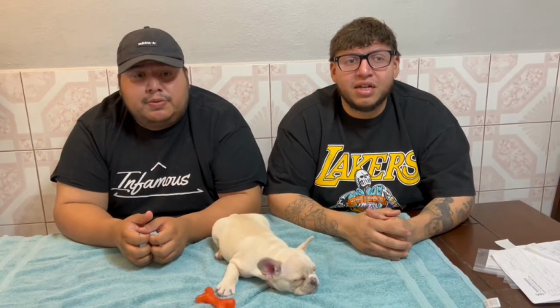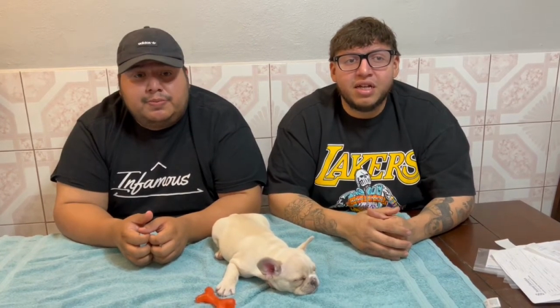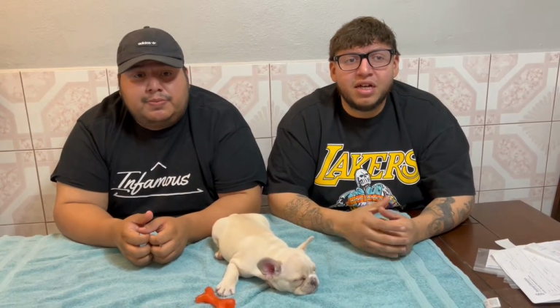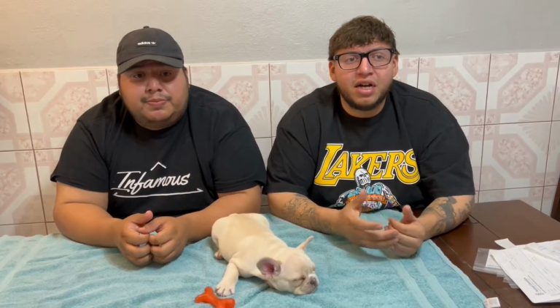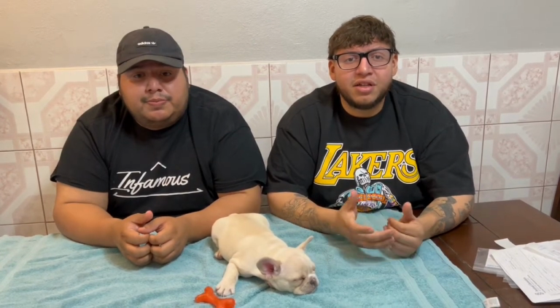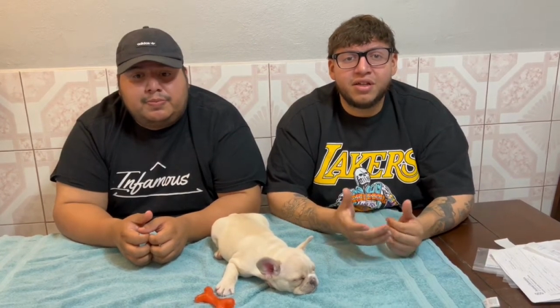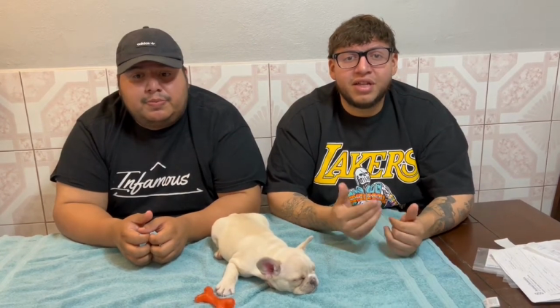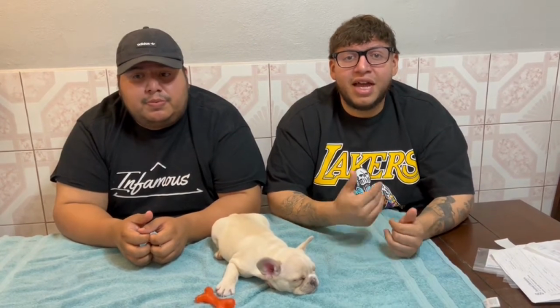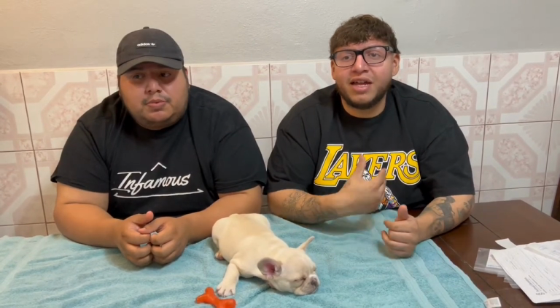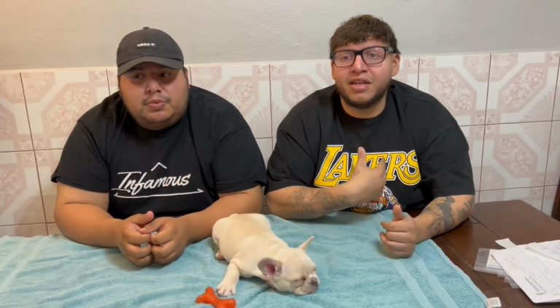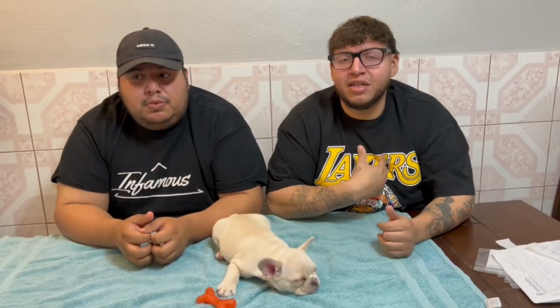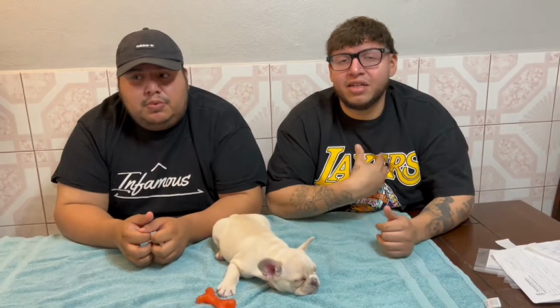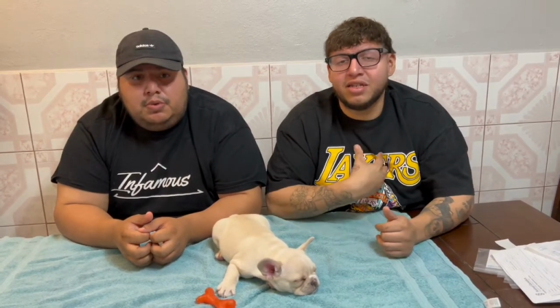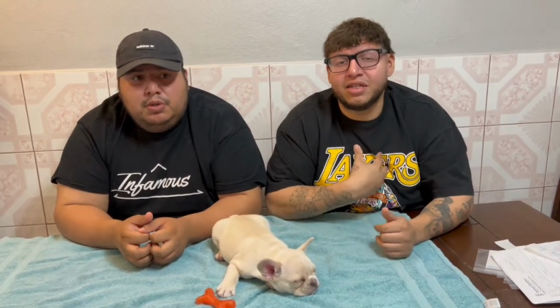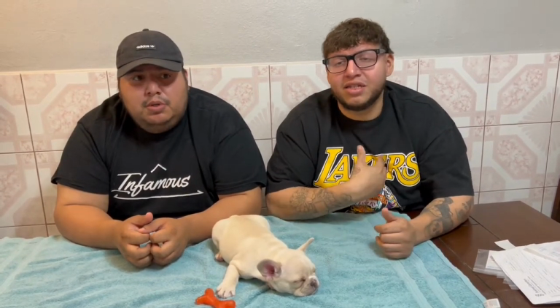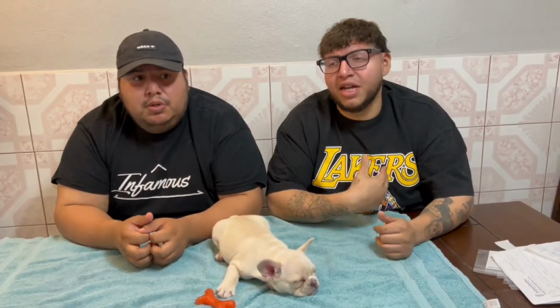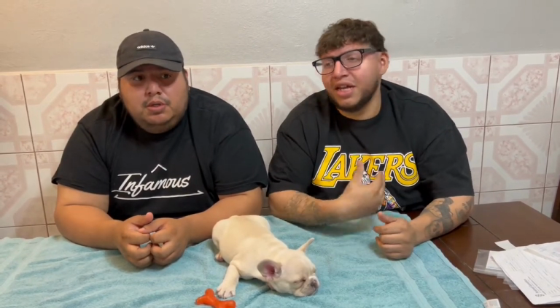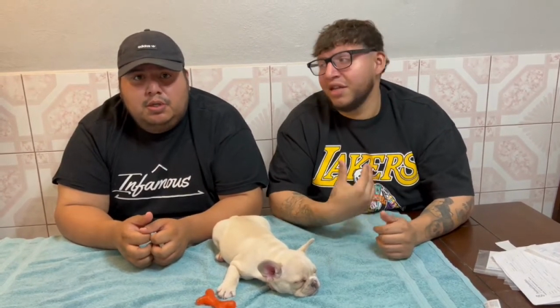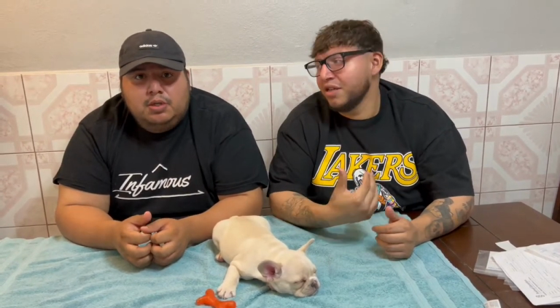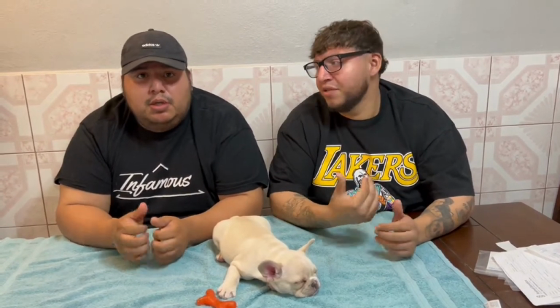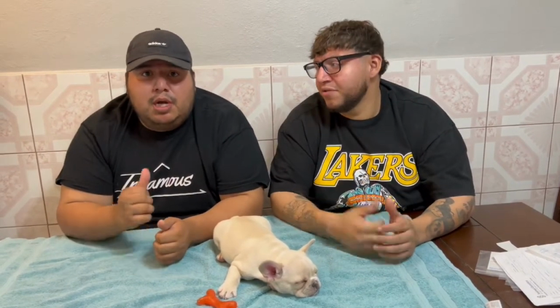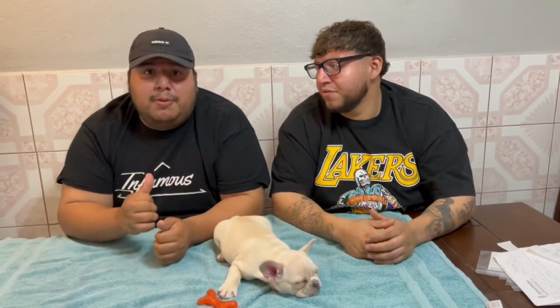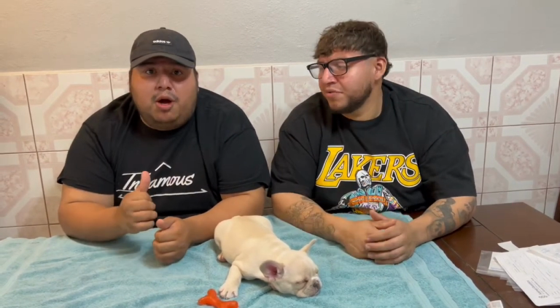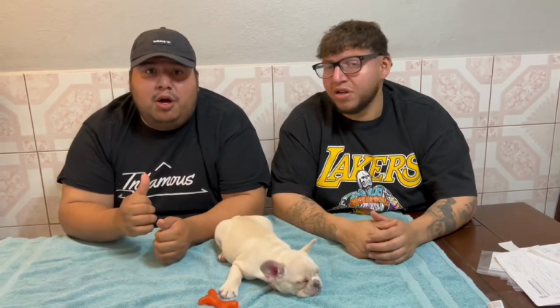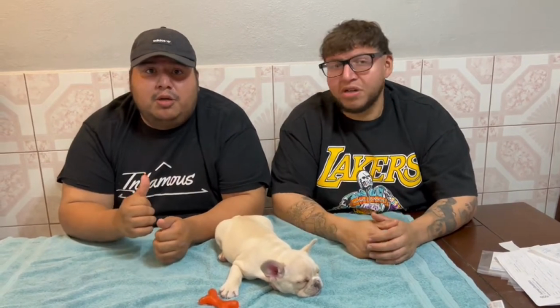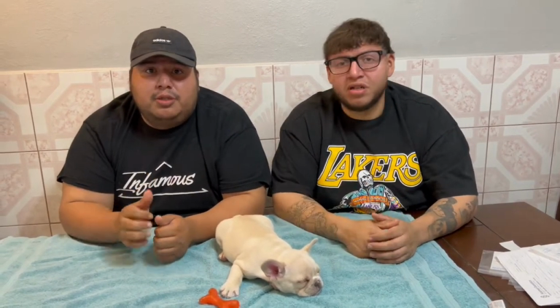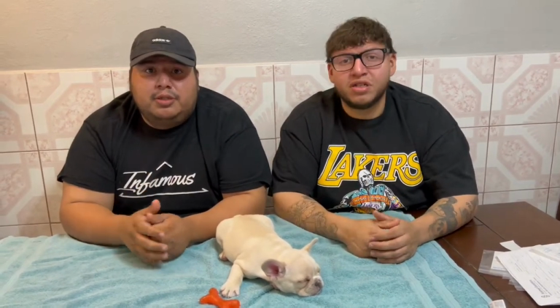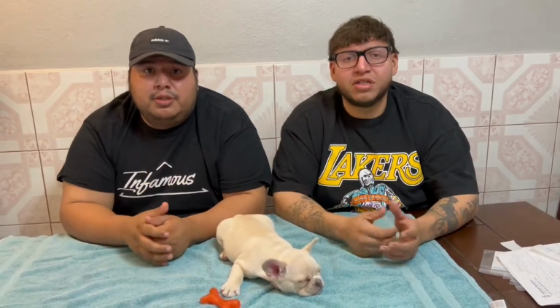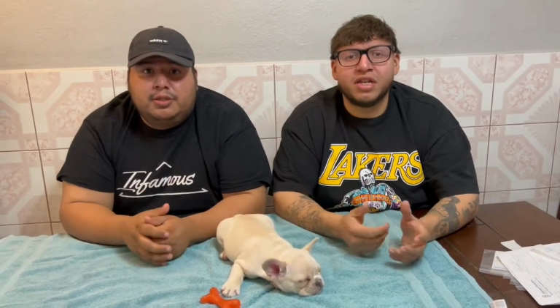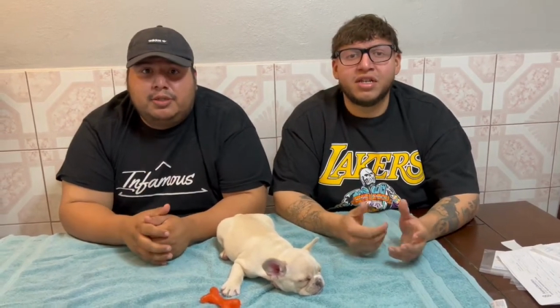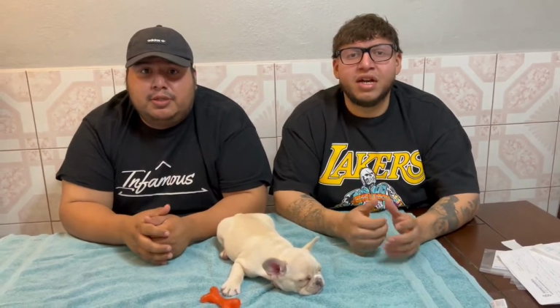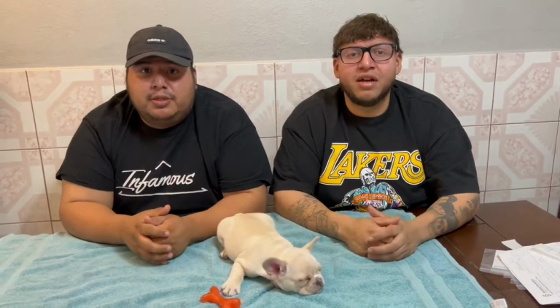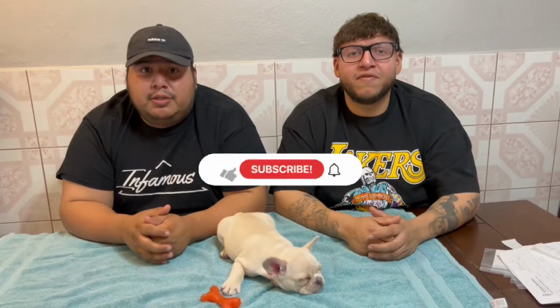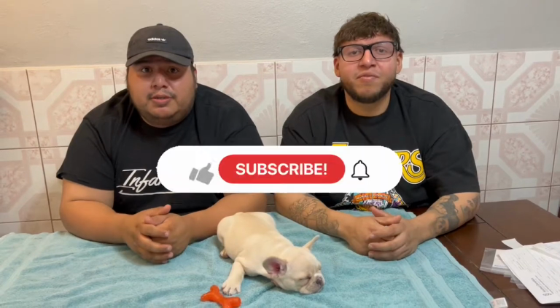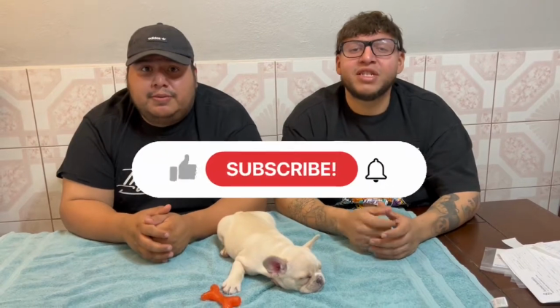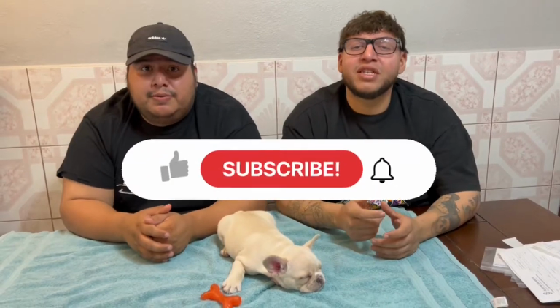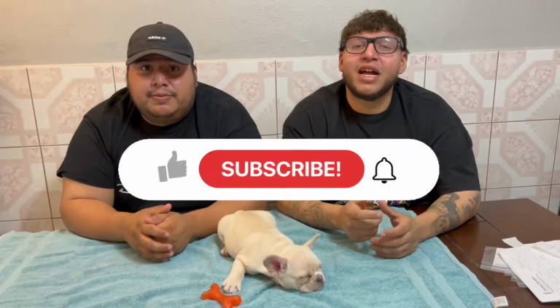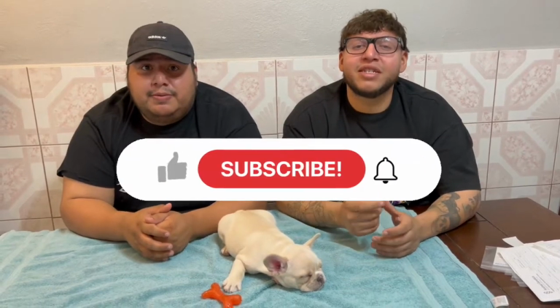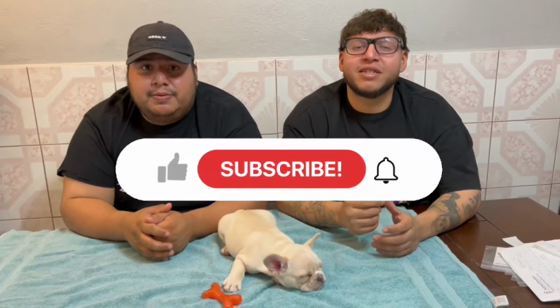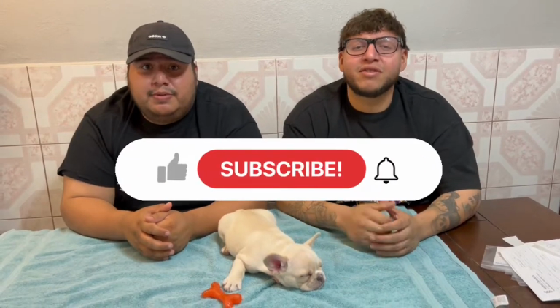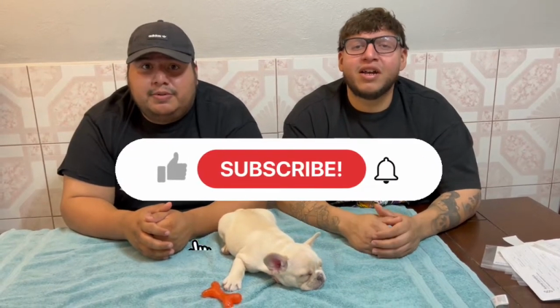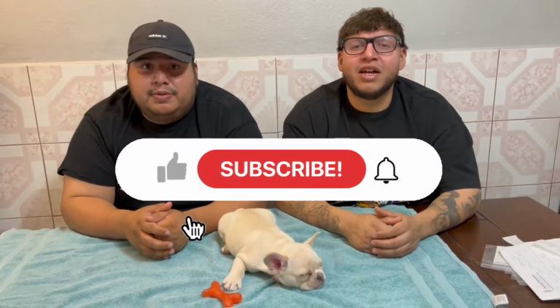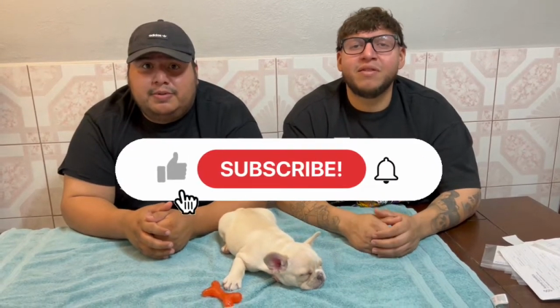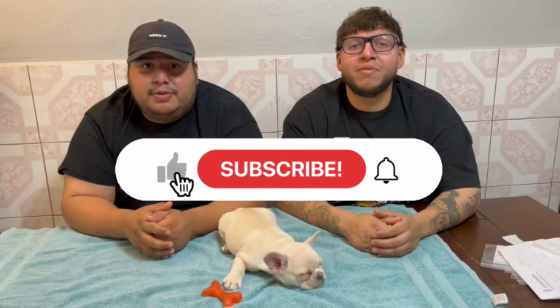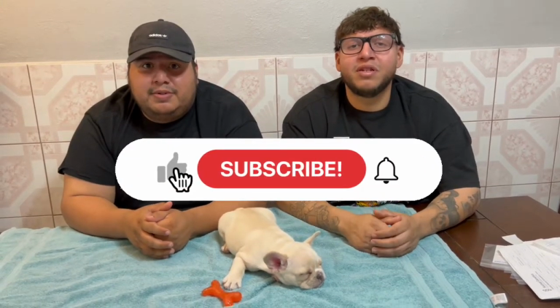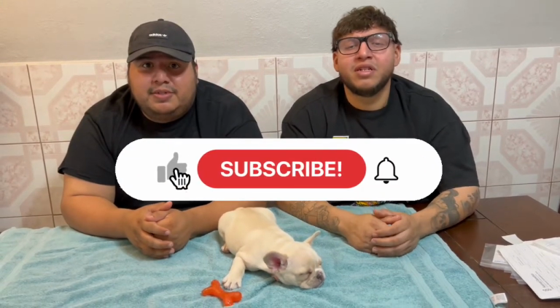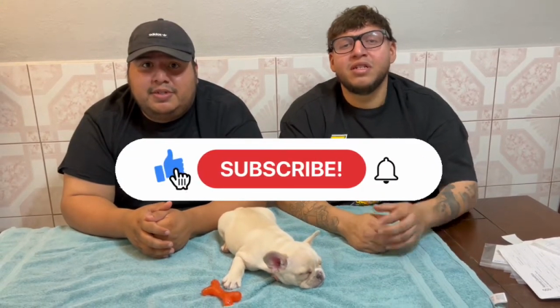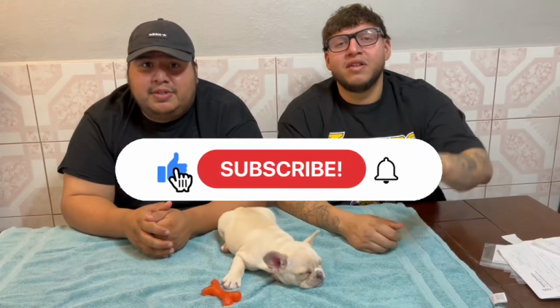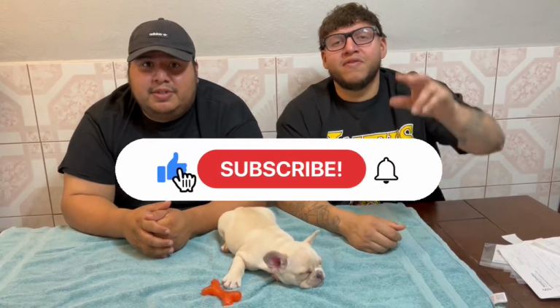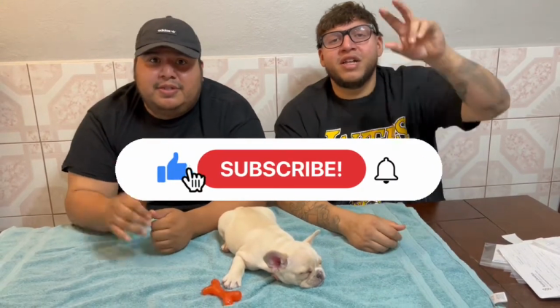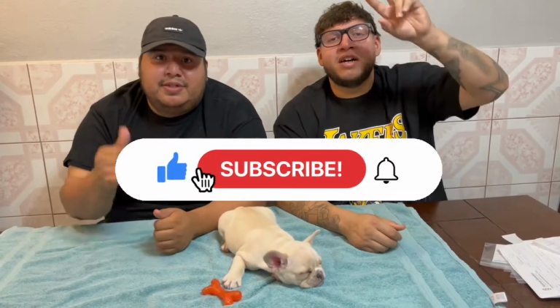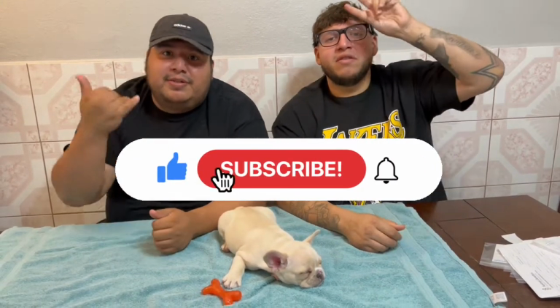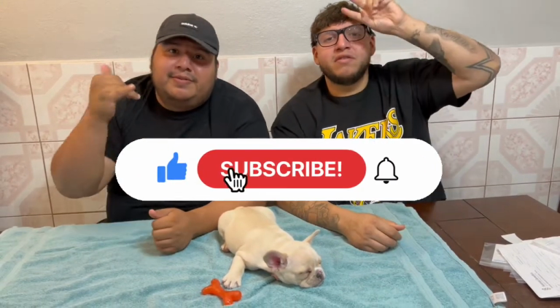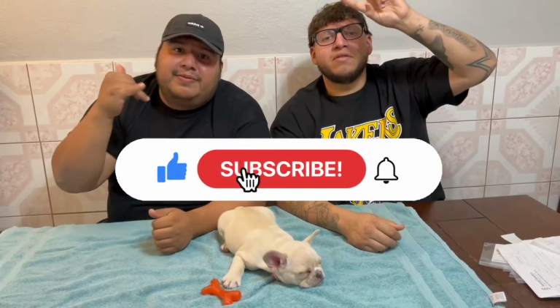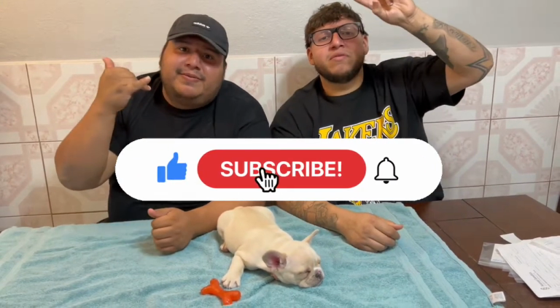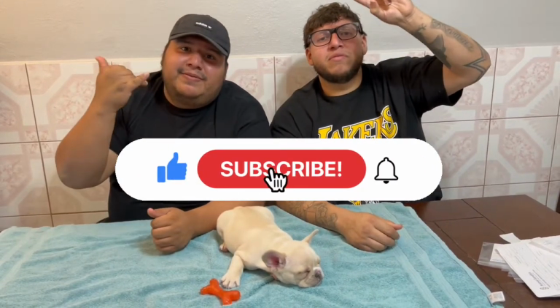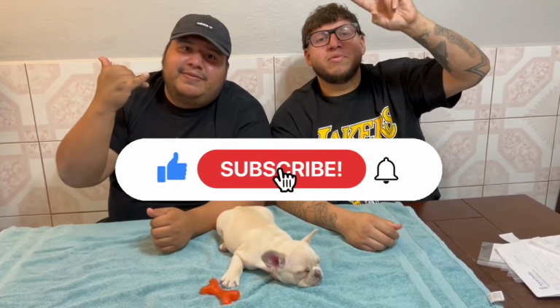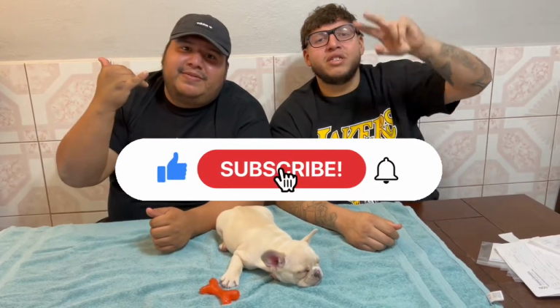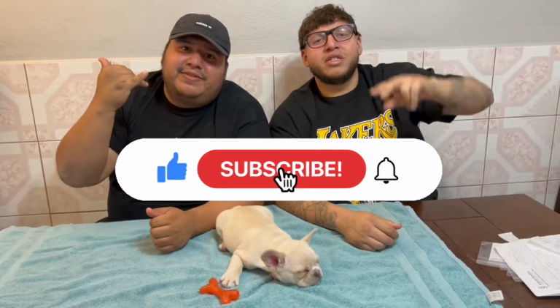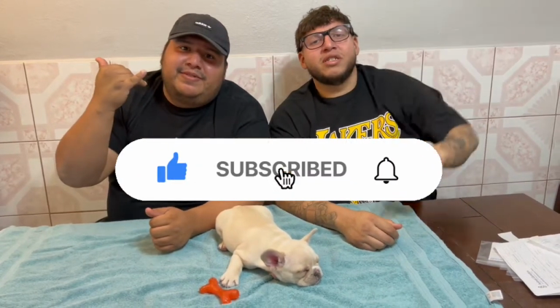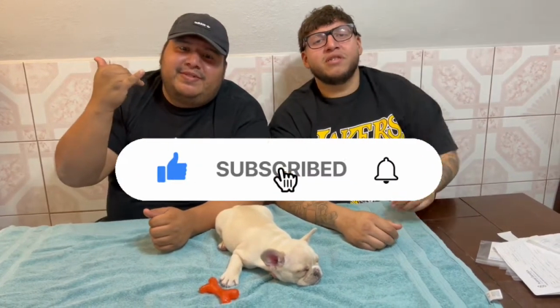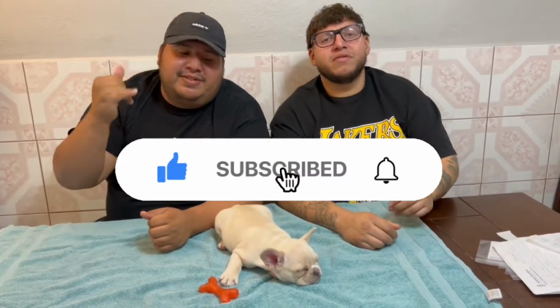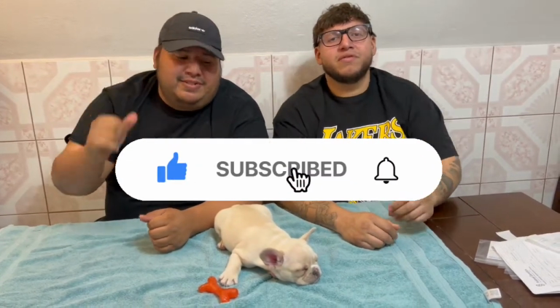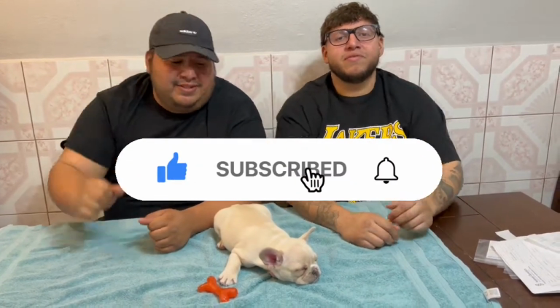Other than that, this is Jay. I'm Carlos signing off. Please like and subscribe. Peace, bye.